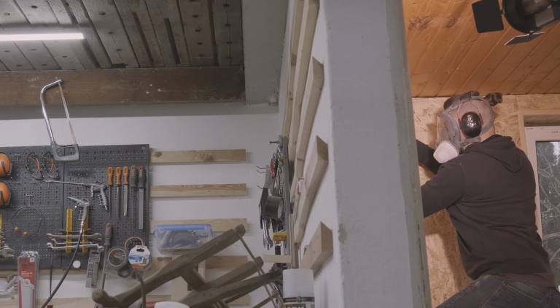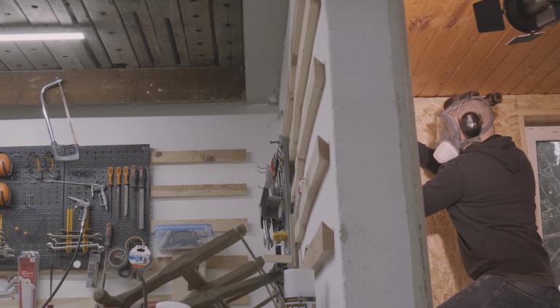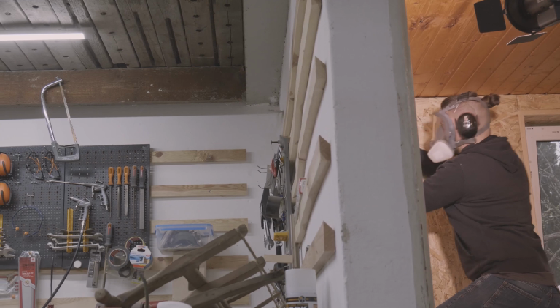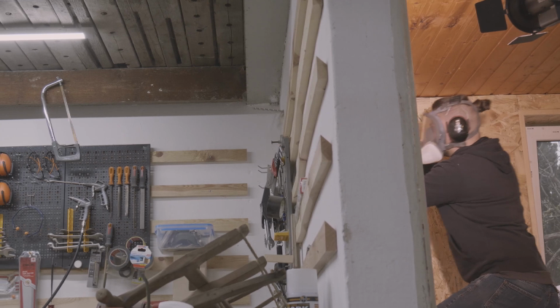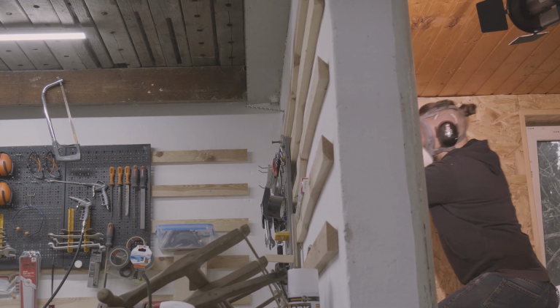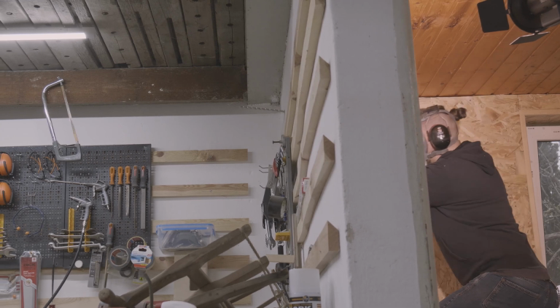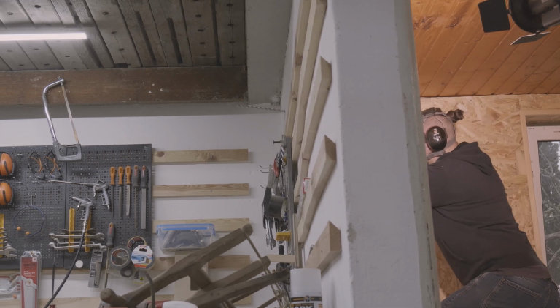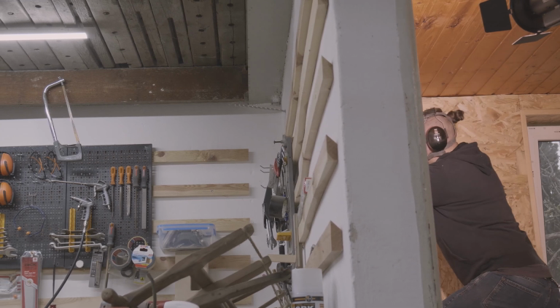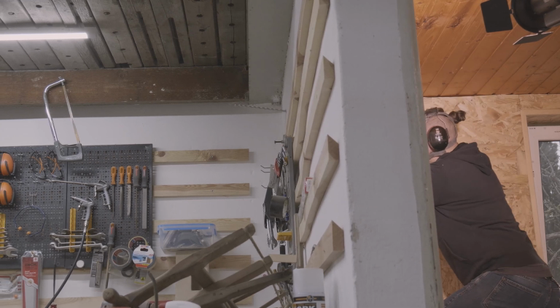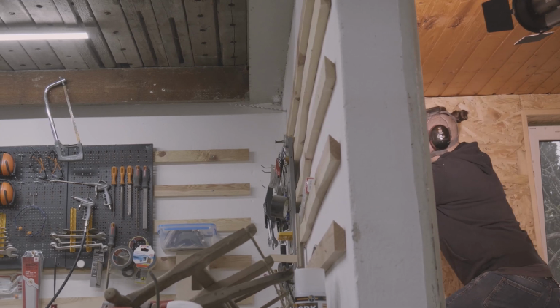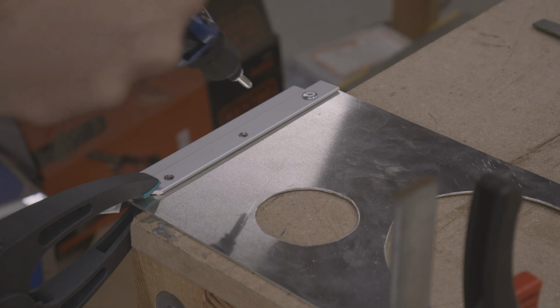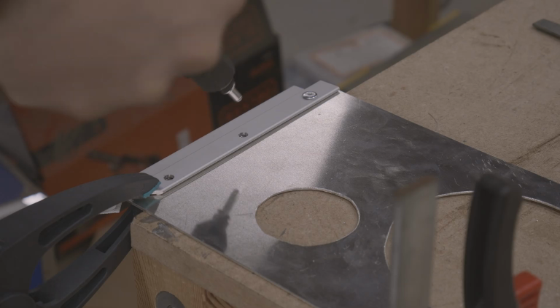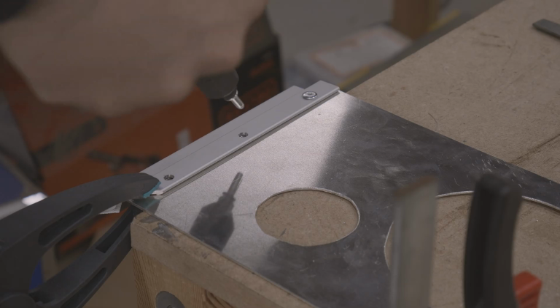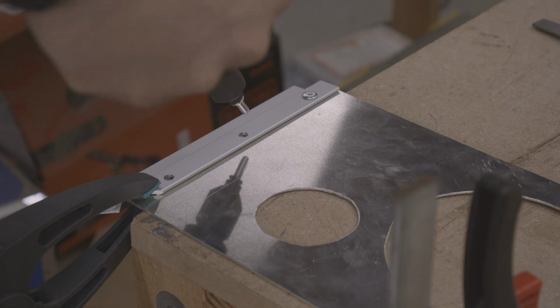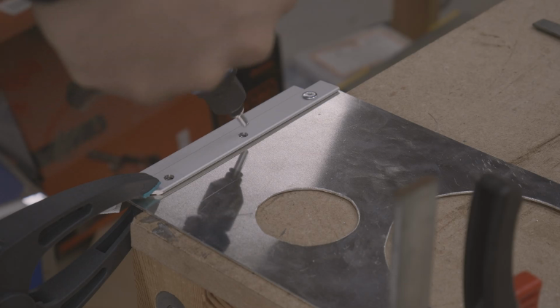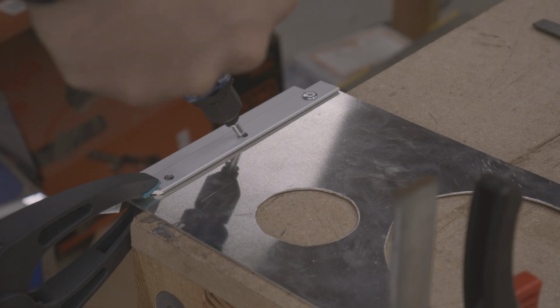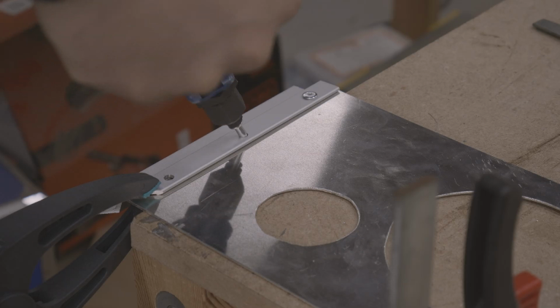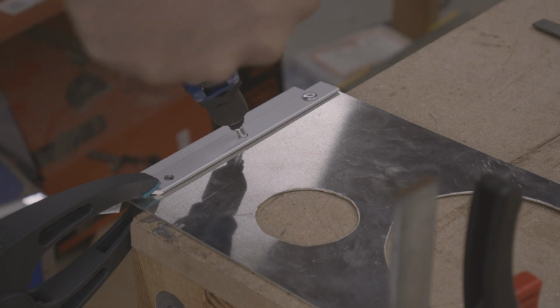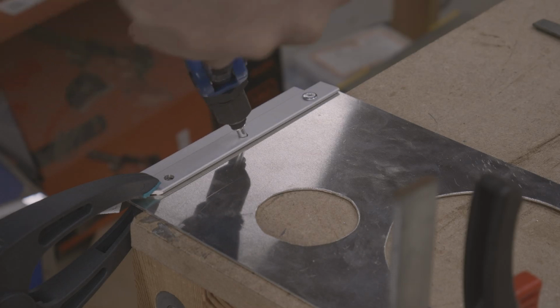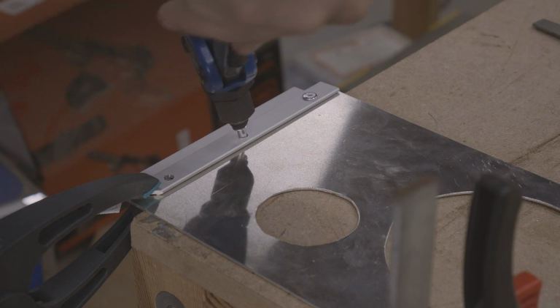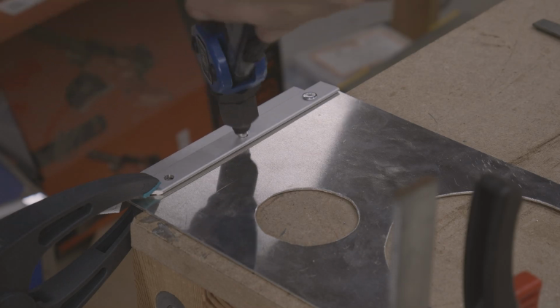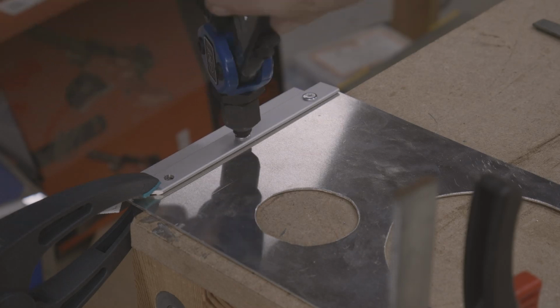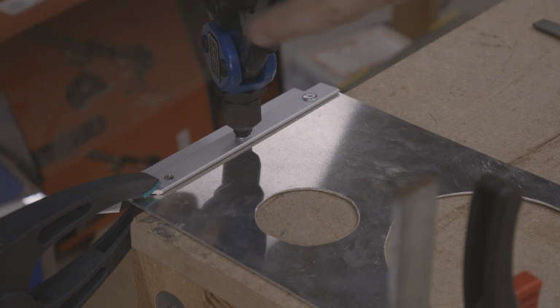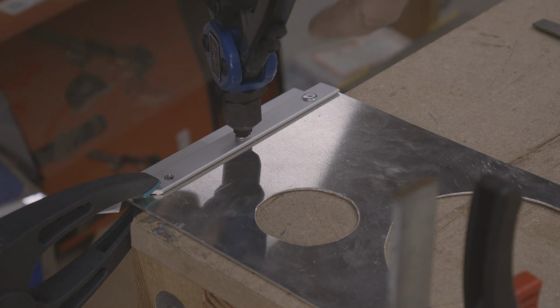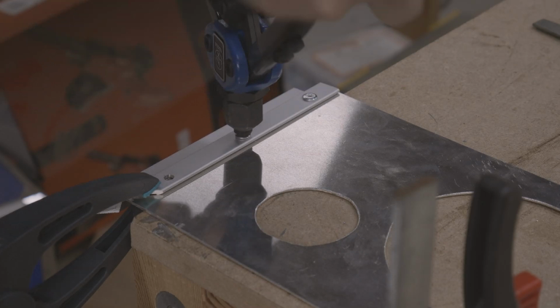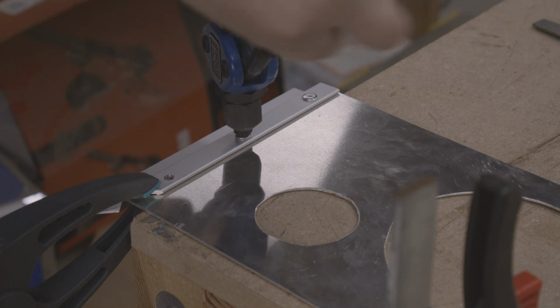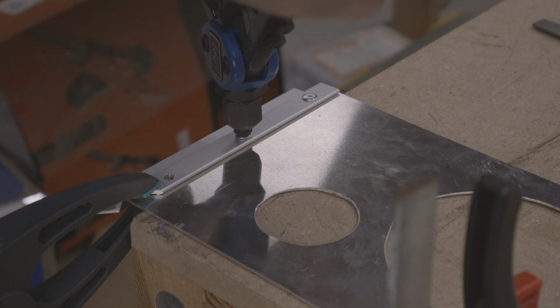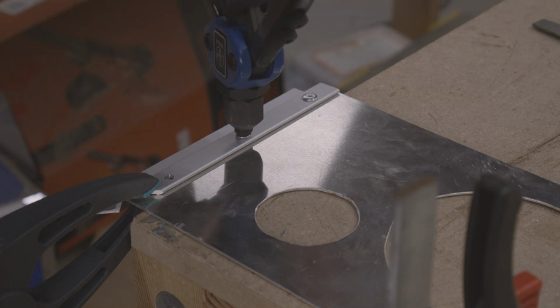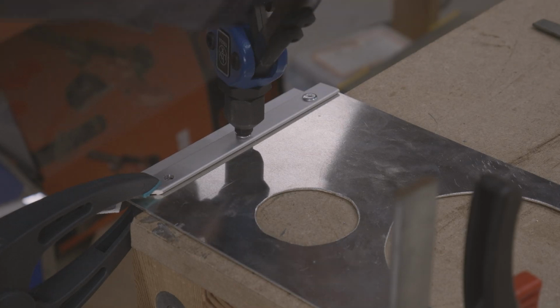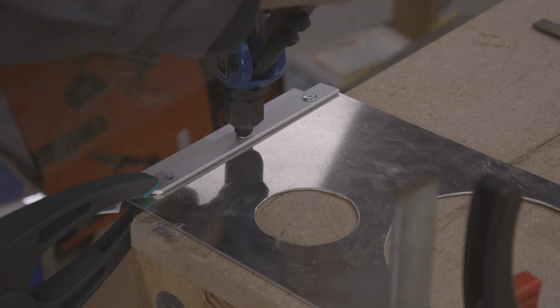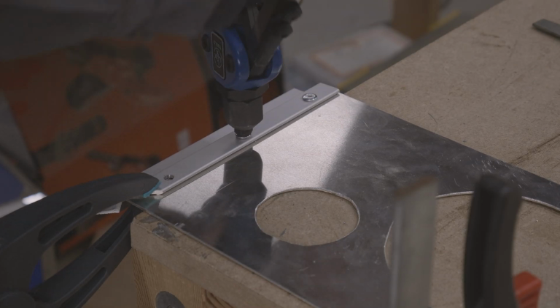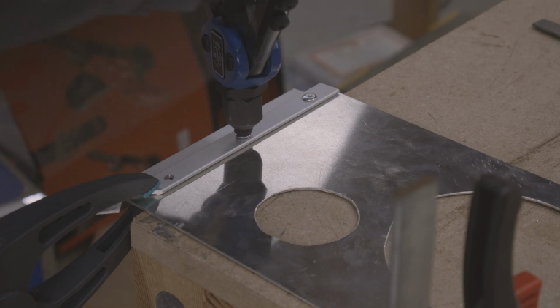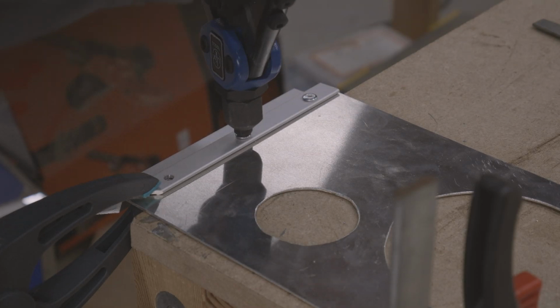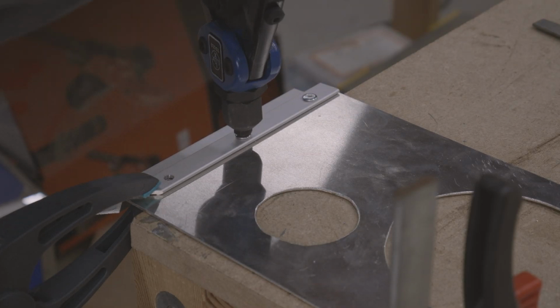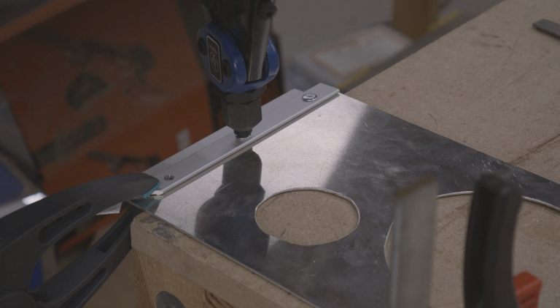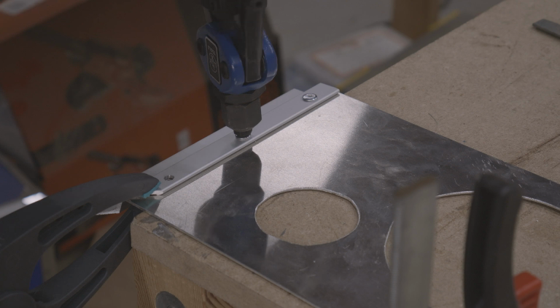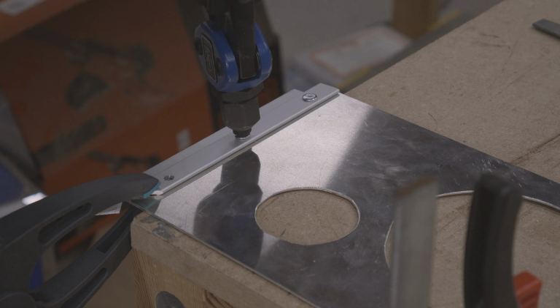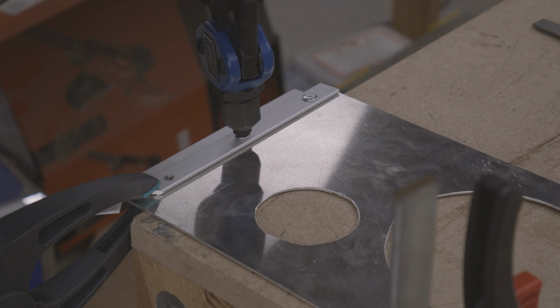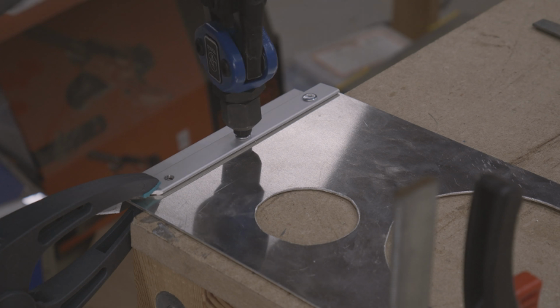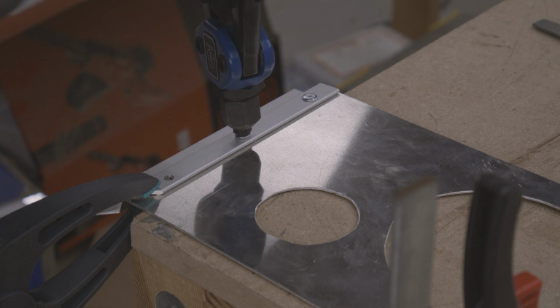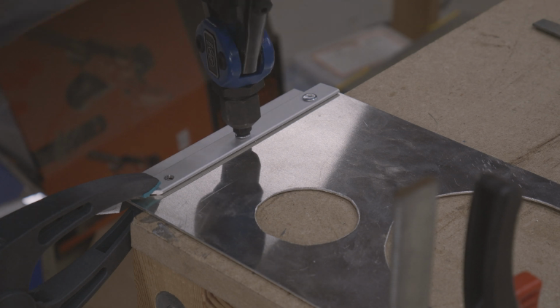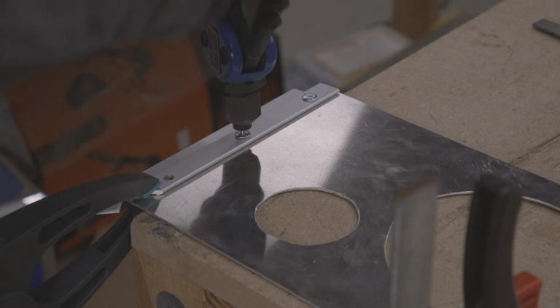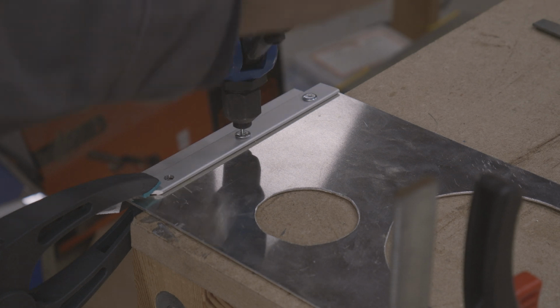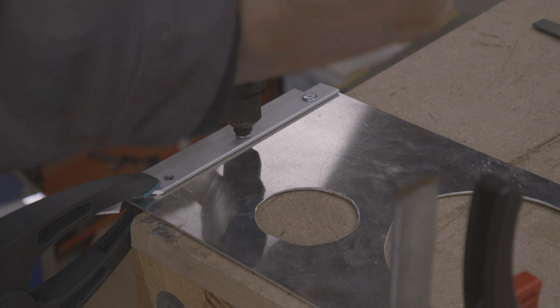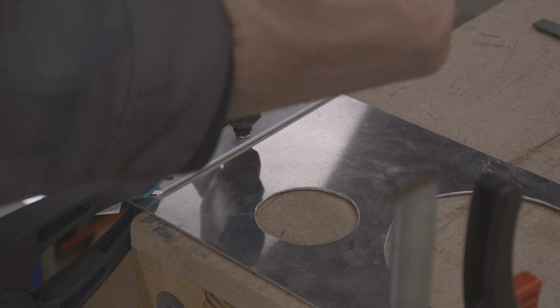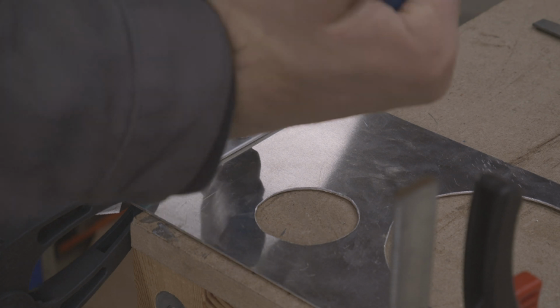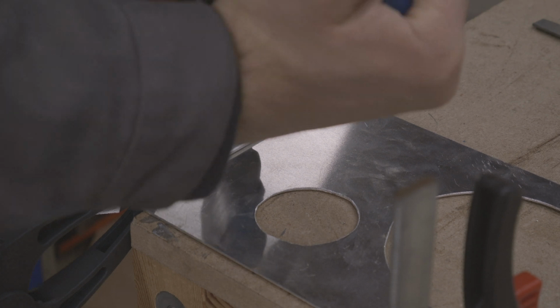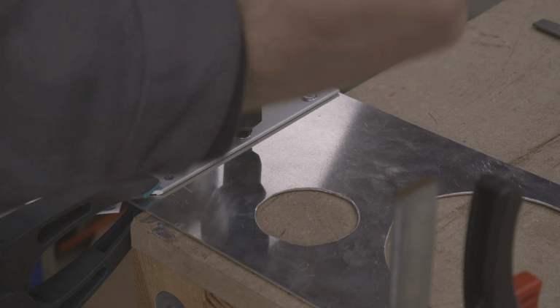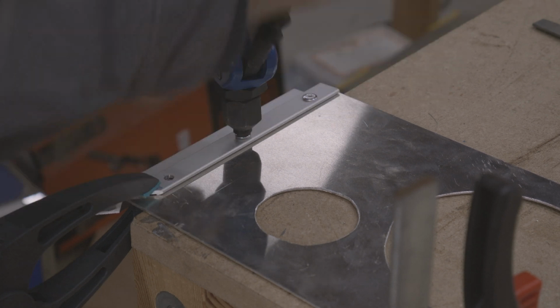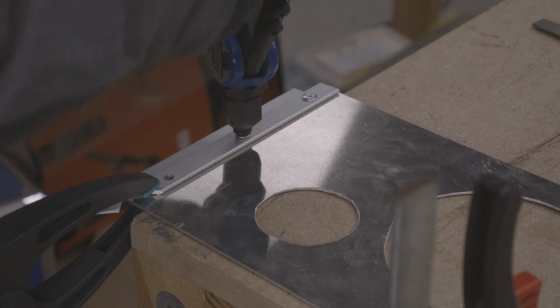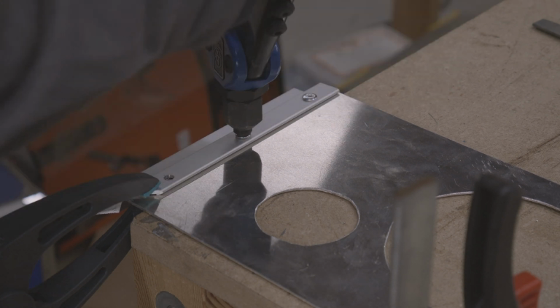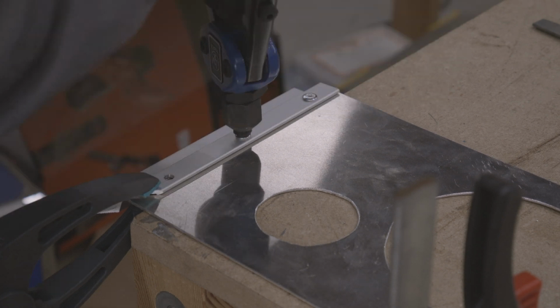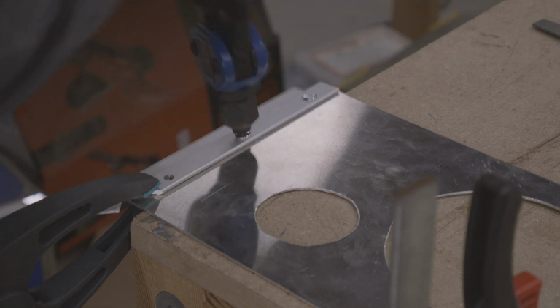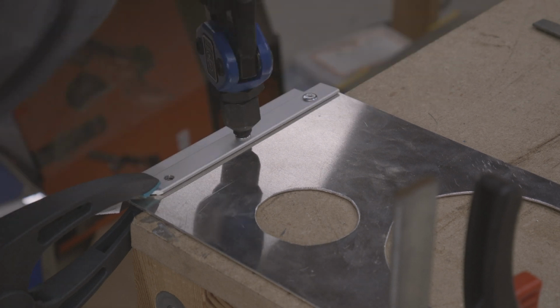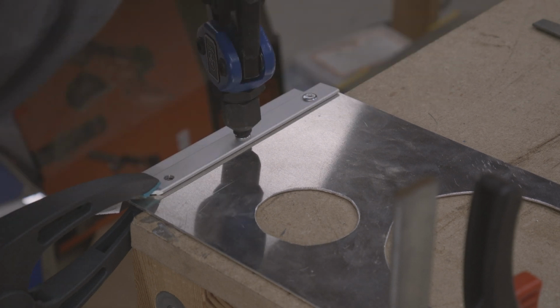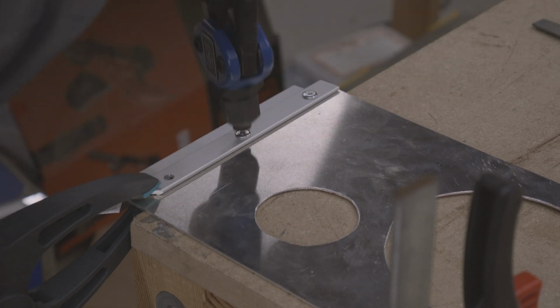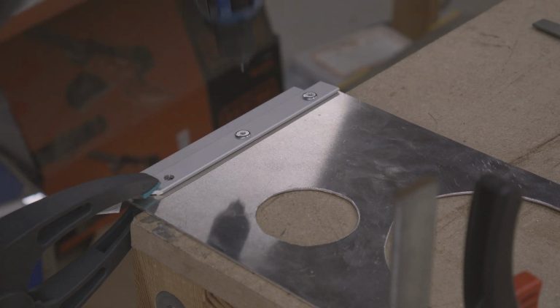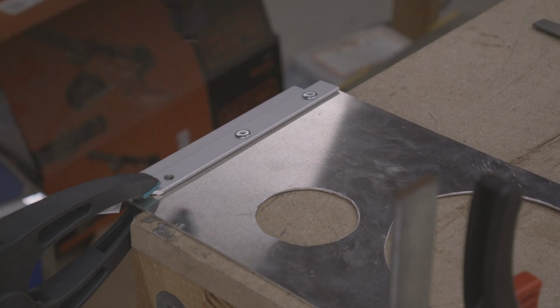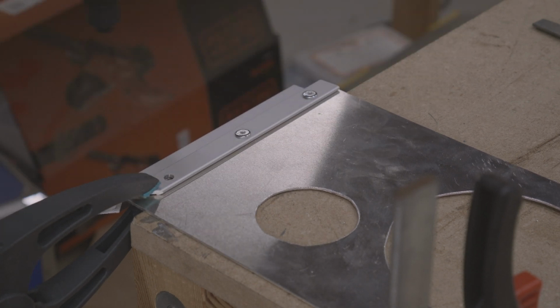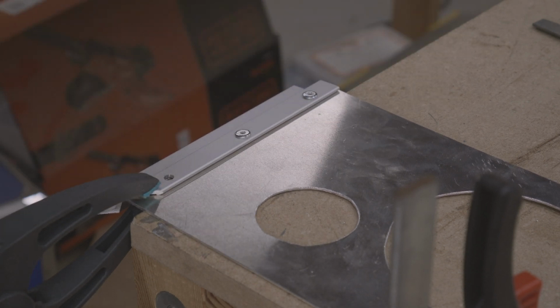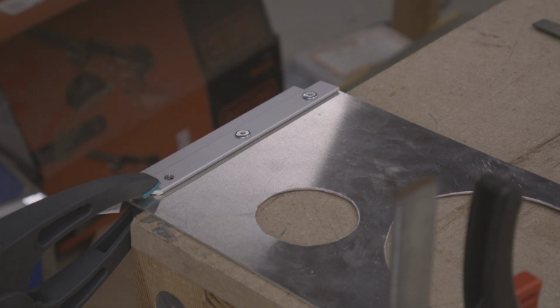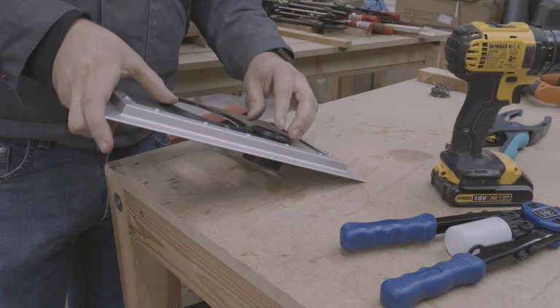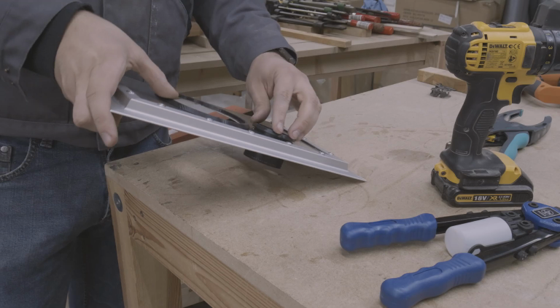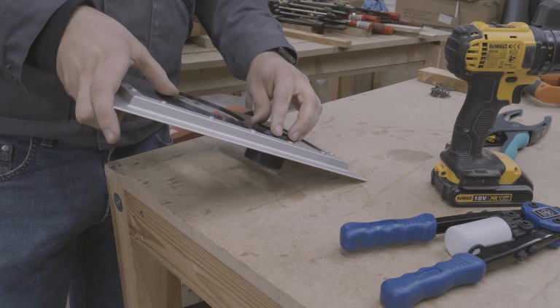In part 1 I explained the plan for my exhaust system, made a wall opening for the pipes, and made and mounted a cover for the opening.